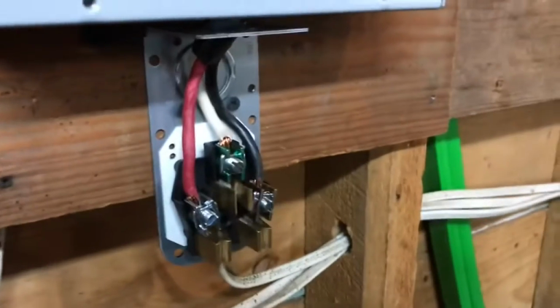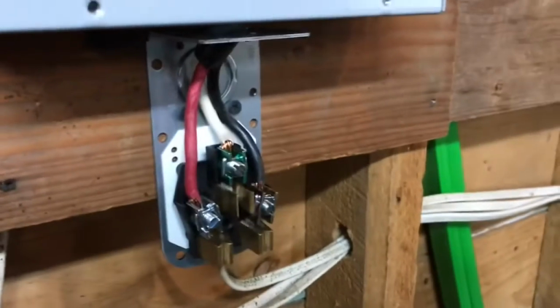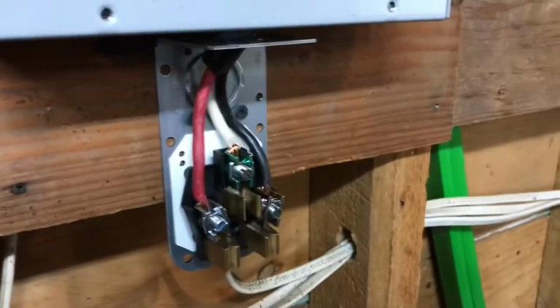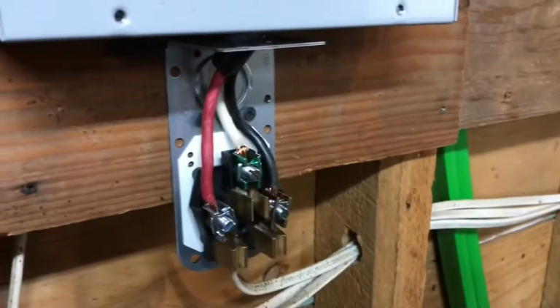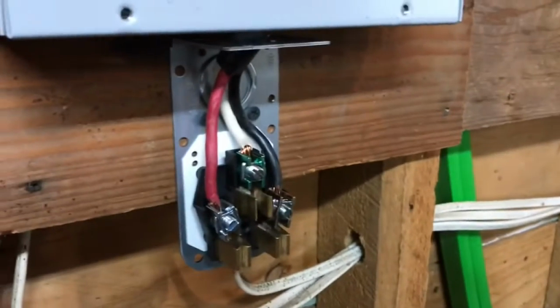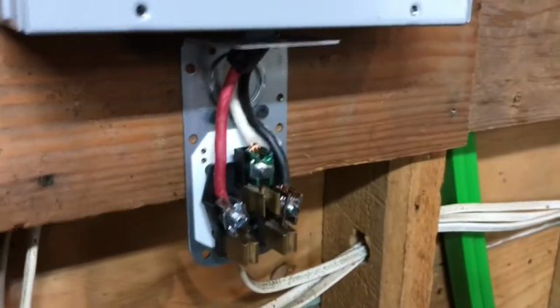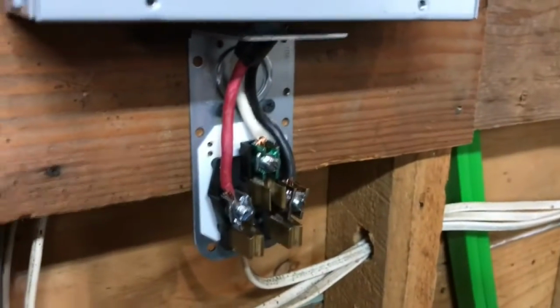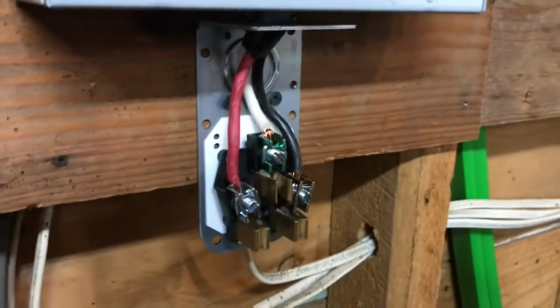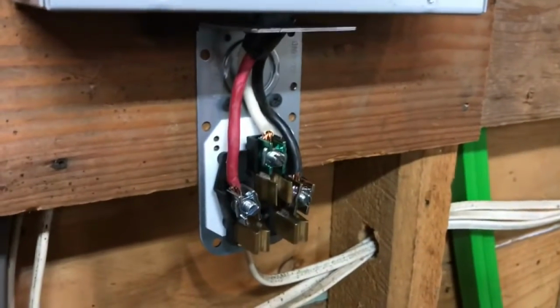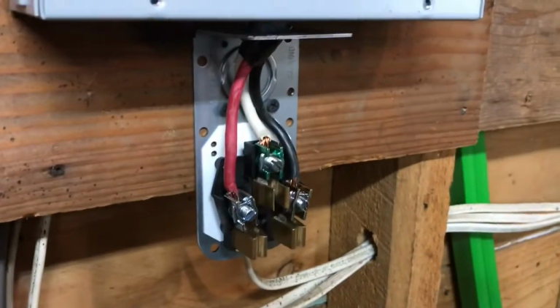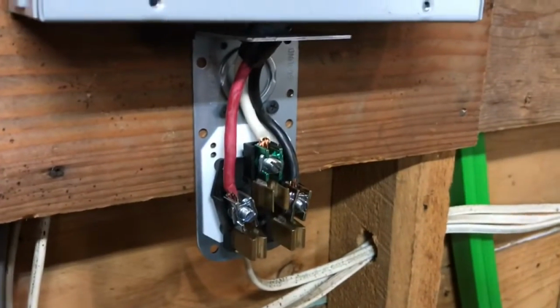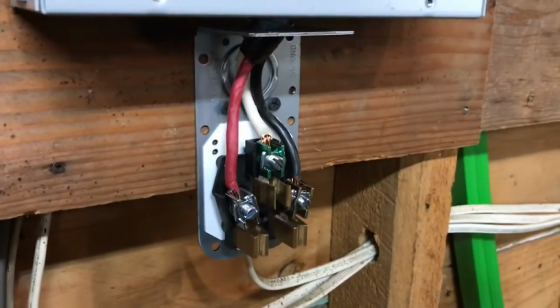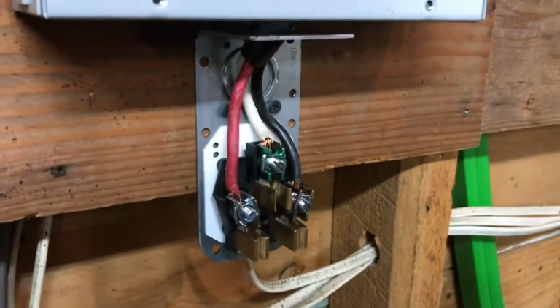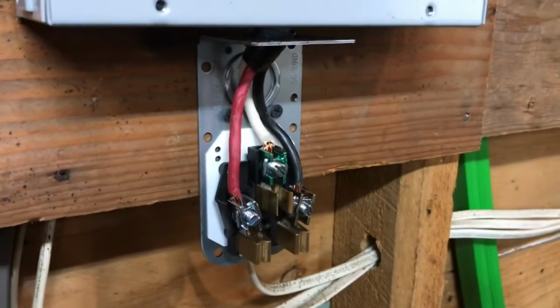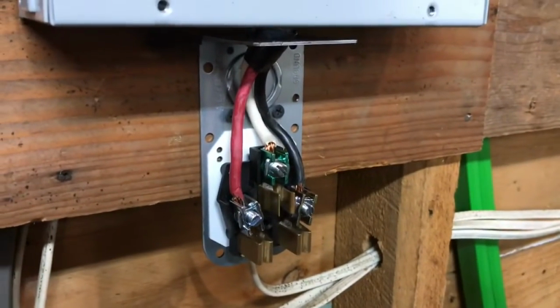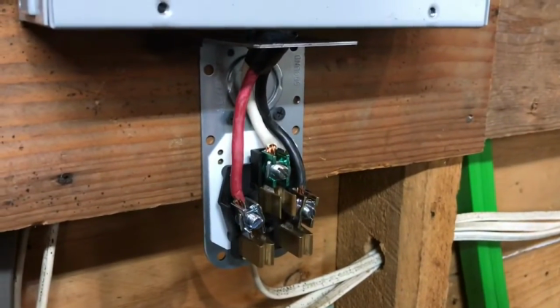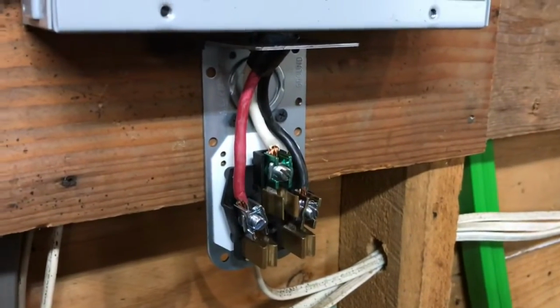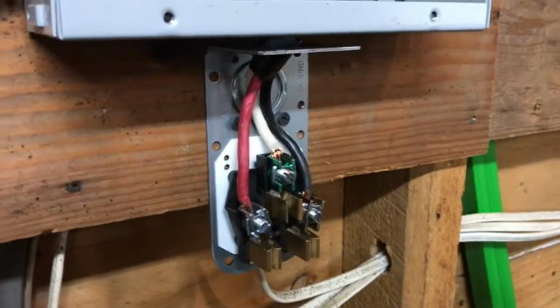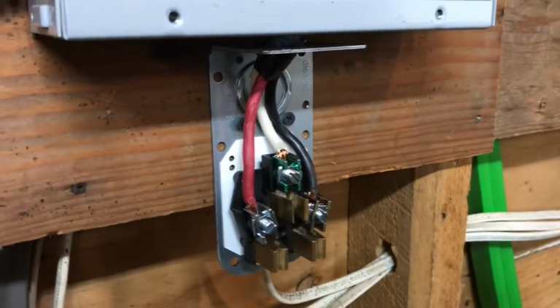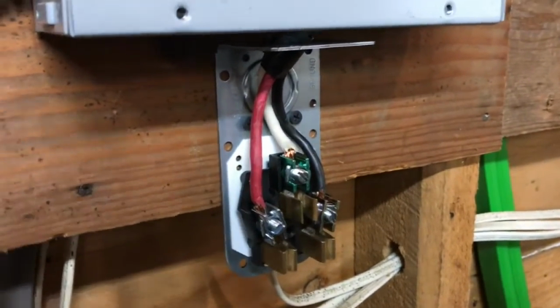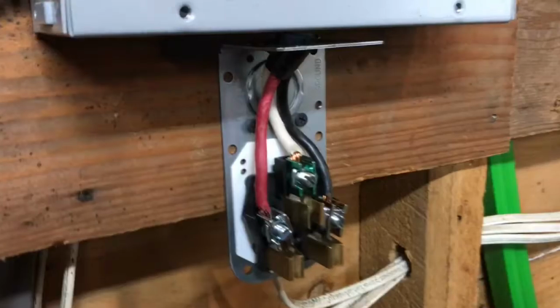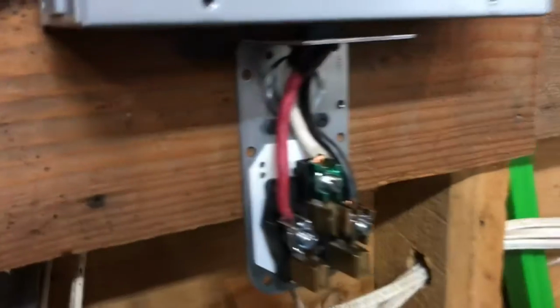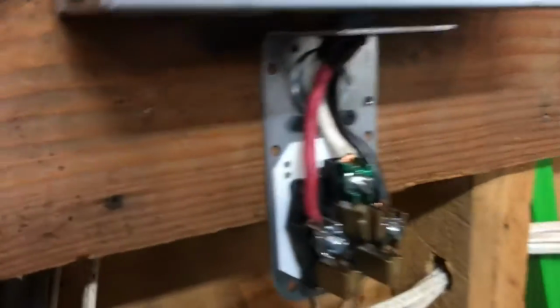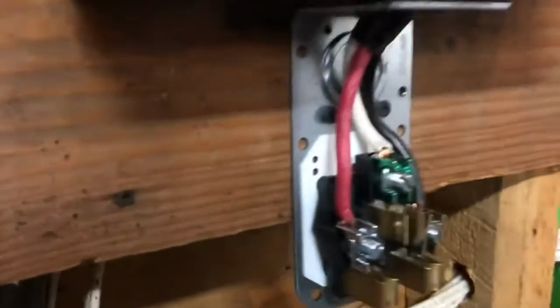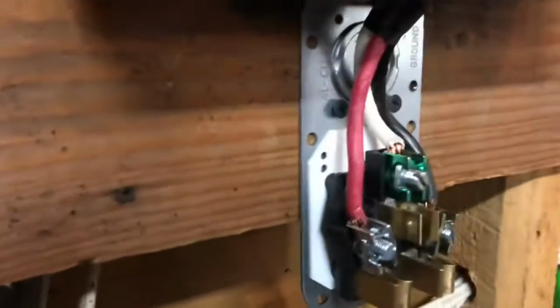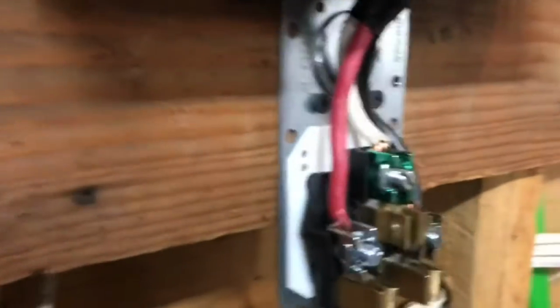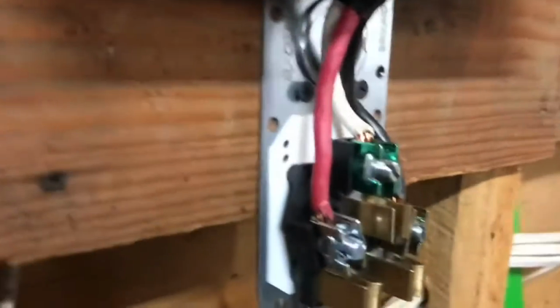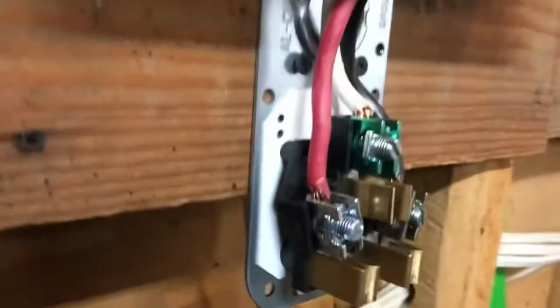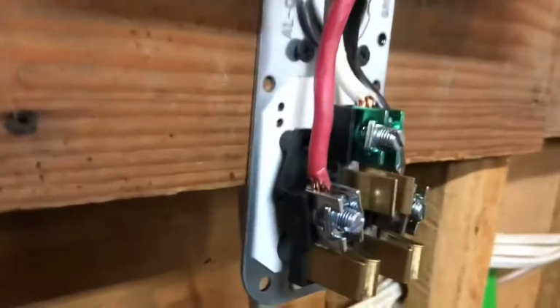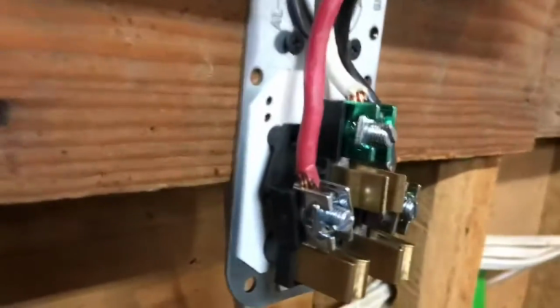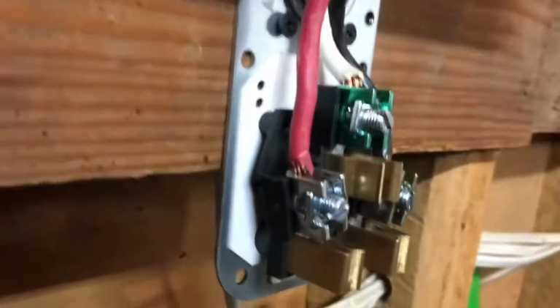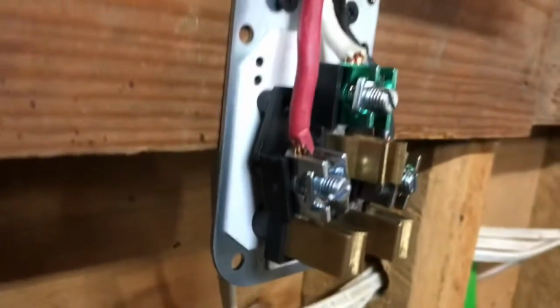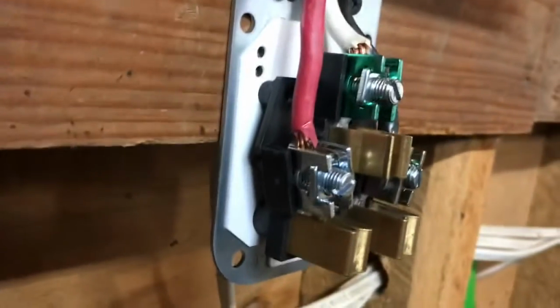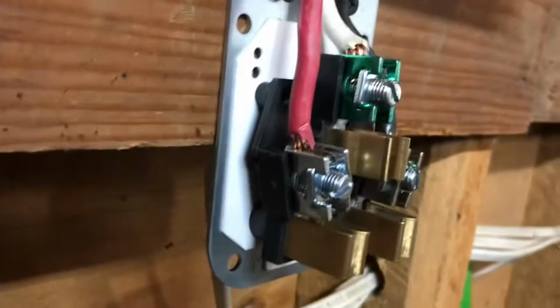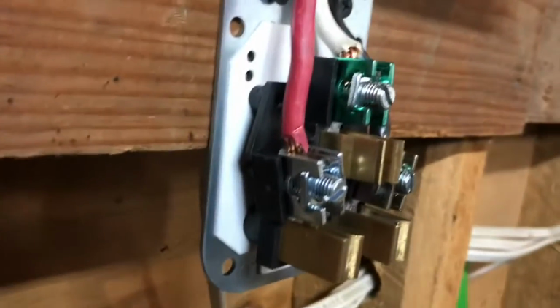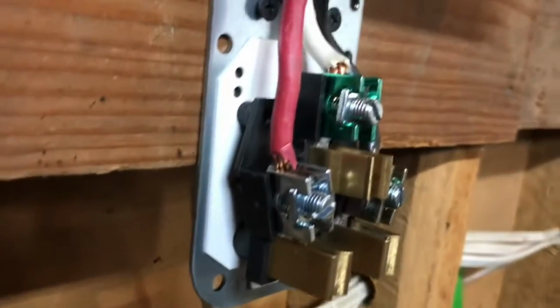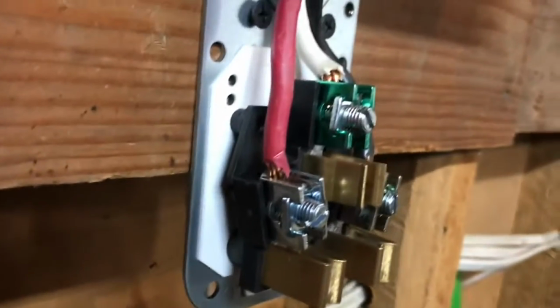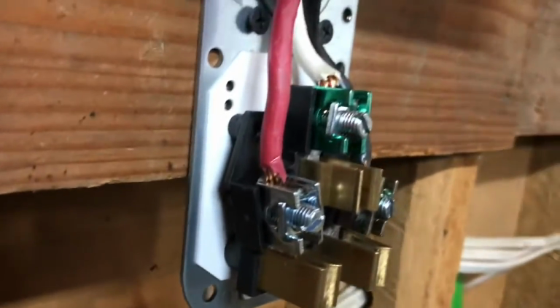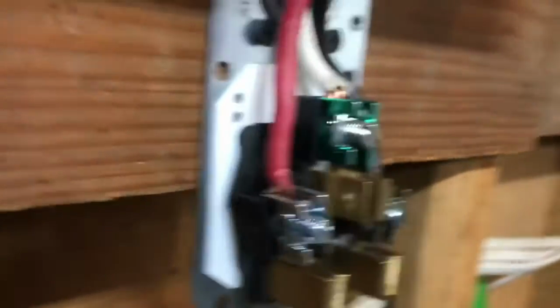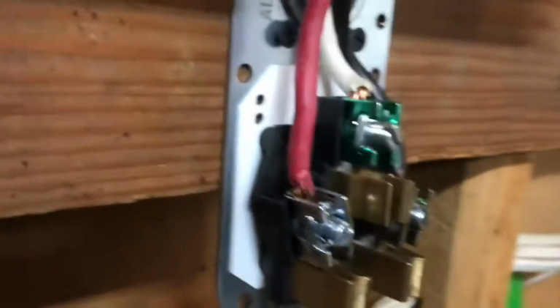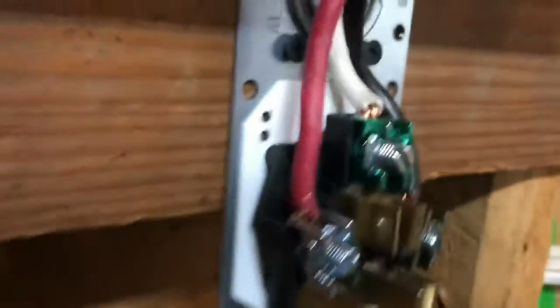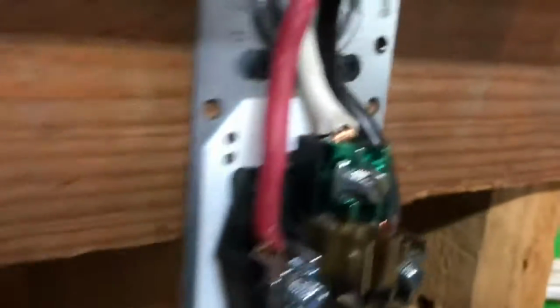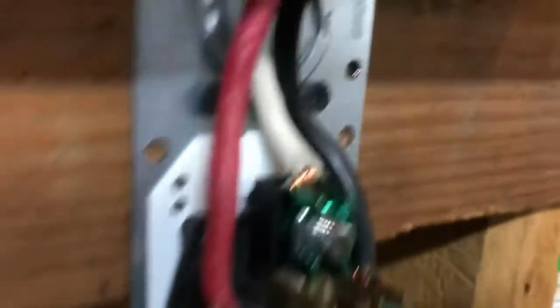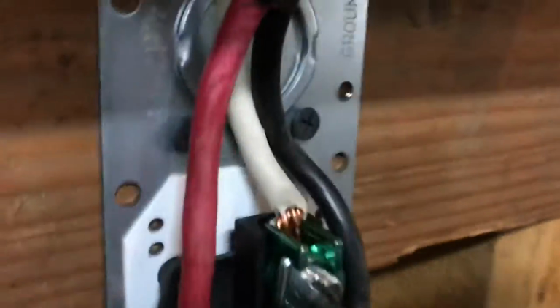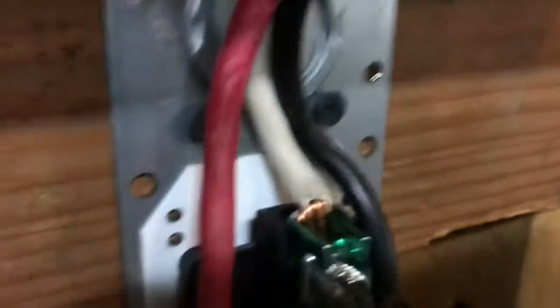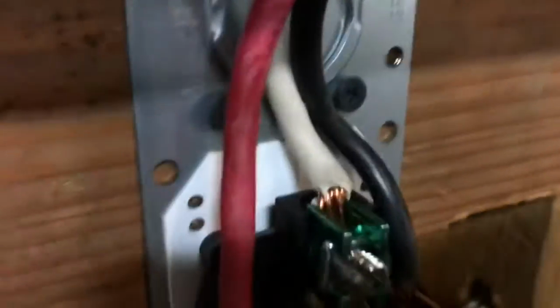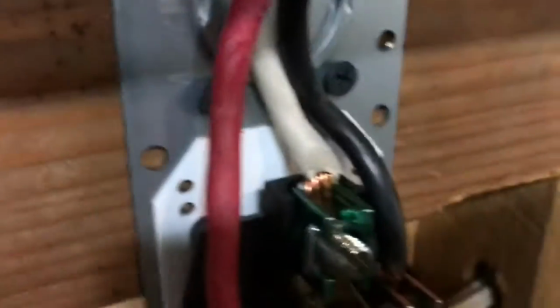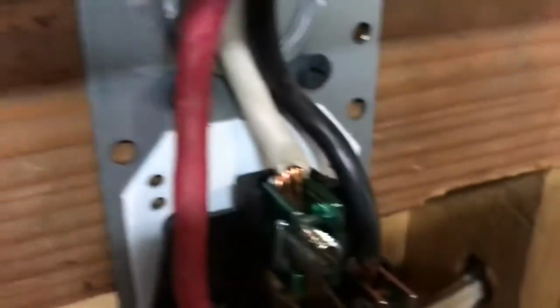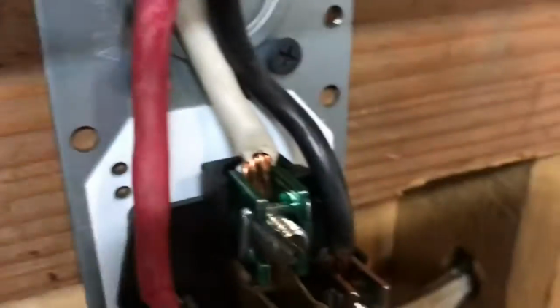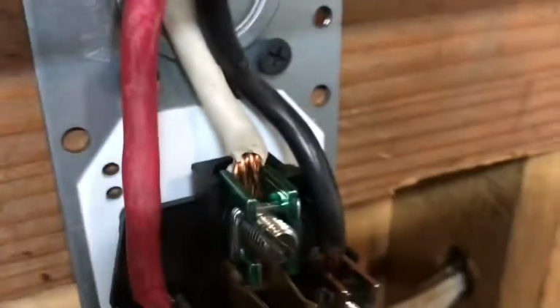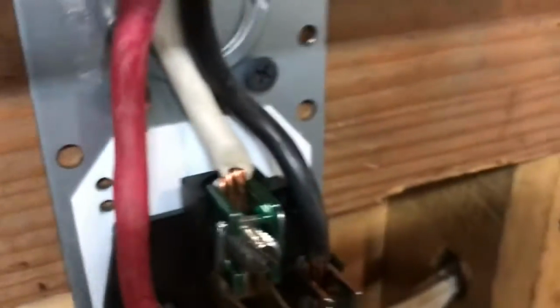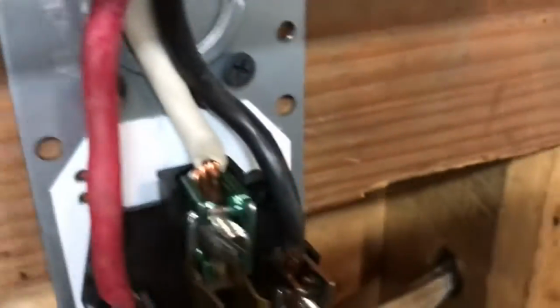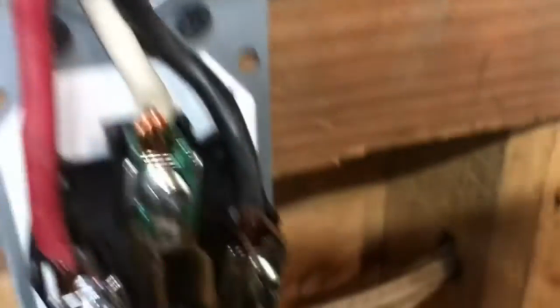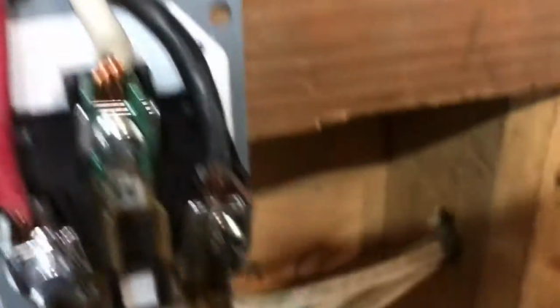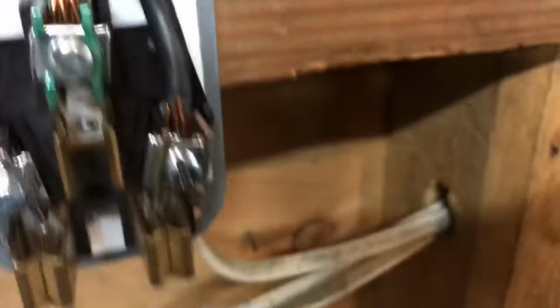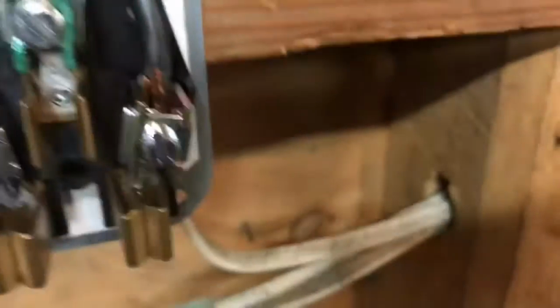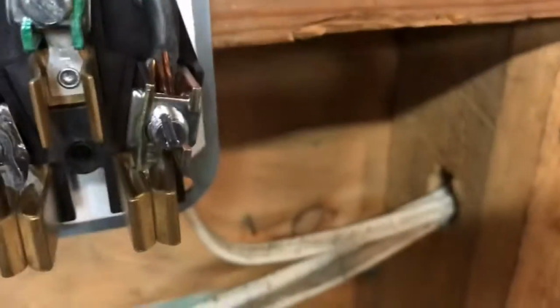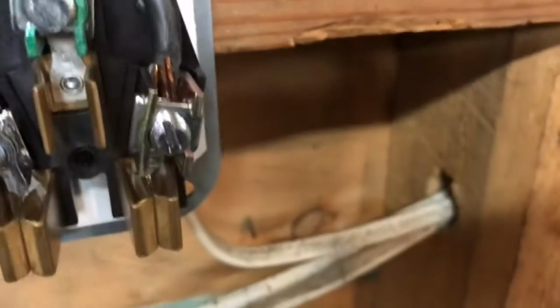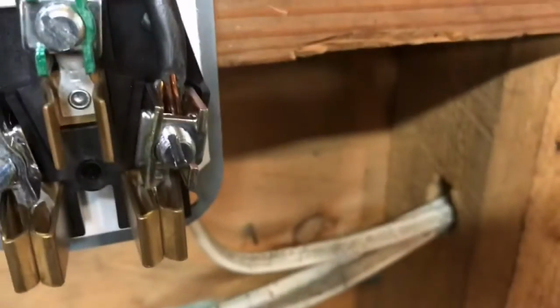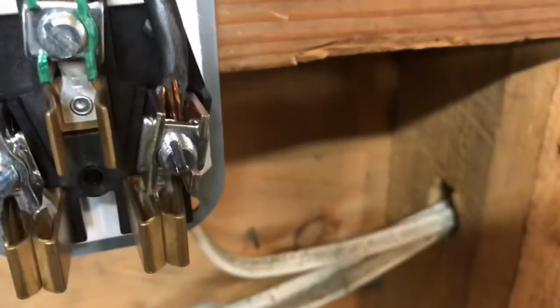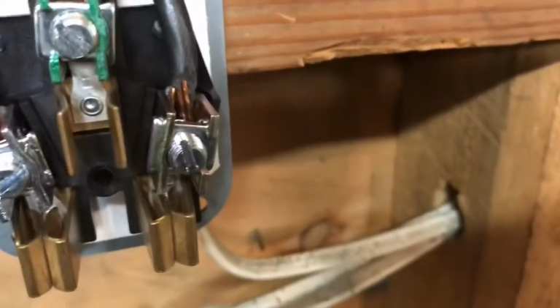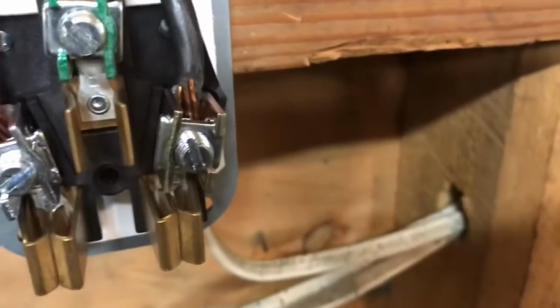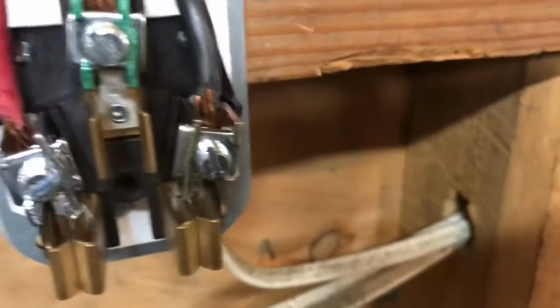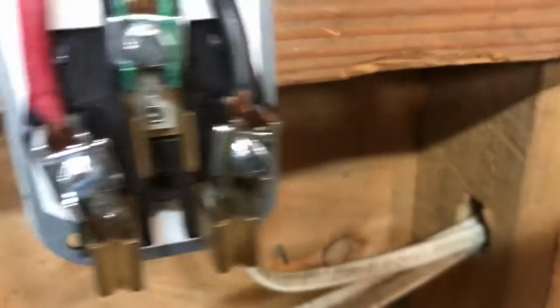Once you have your wires ran, strip out about a half inch of wire on each wire.